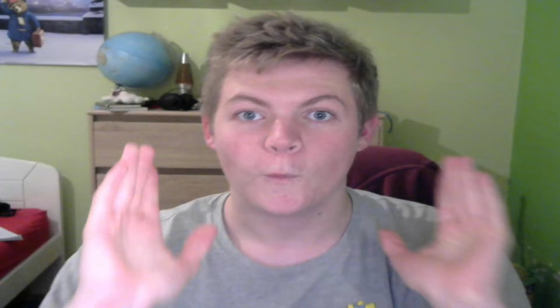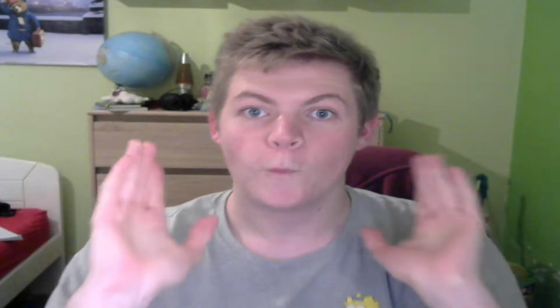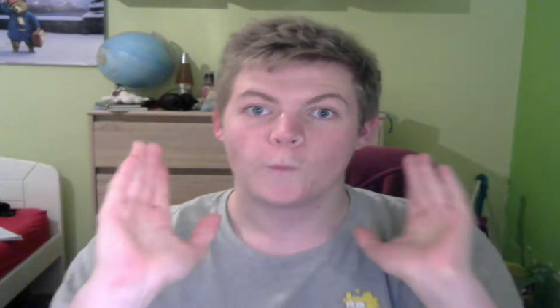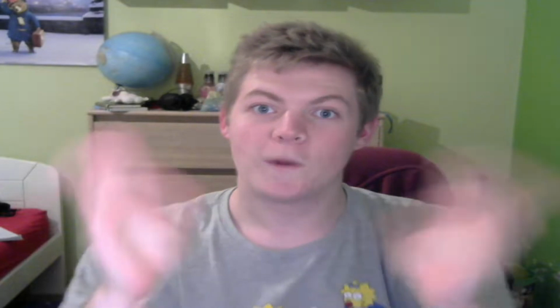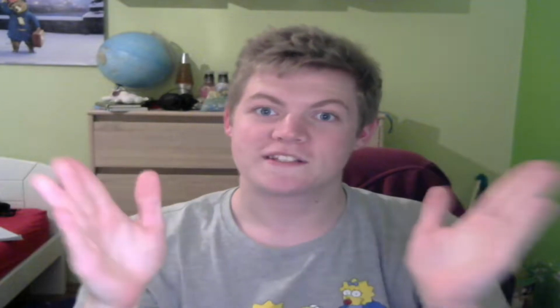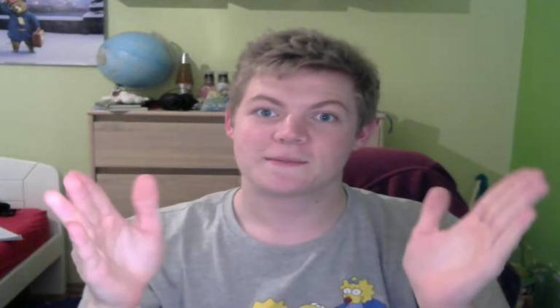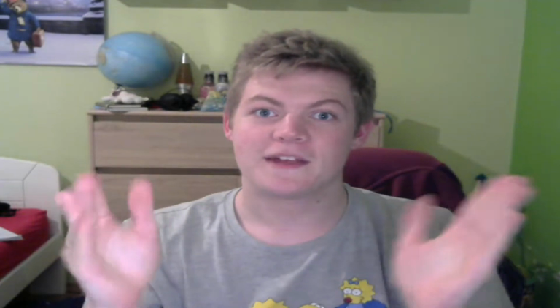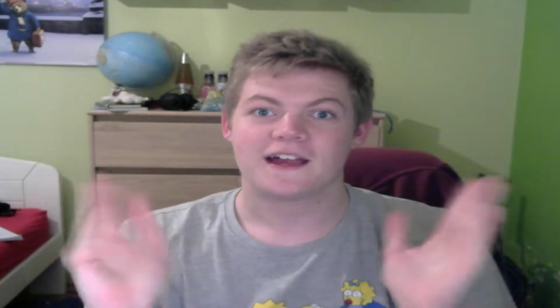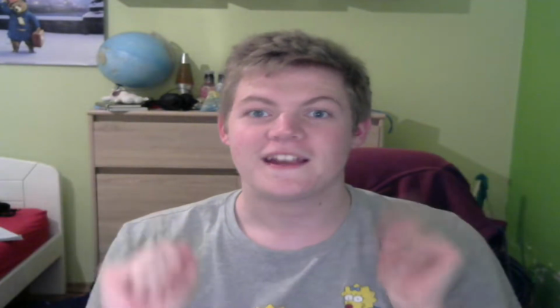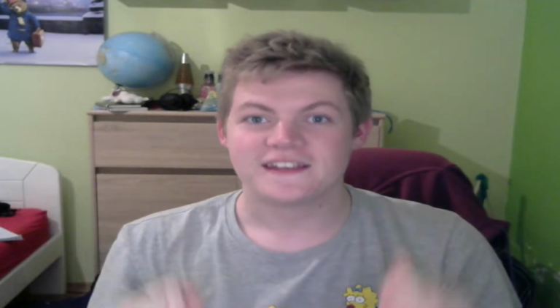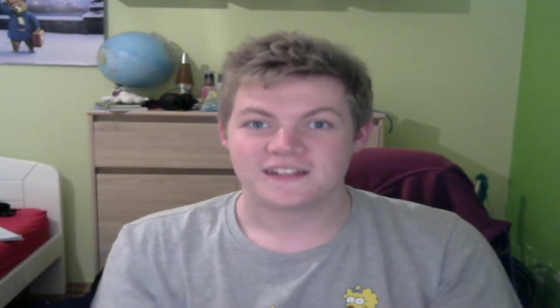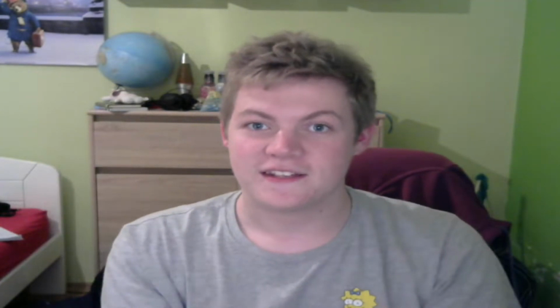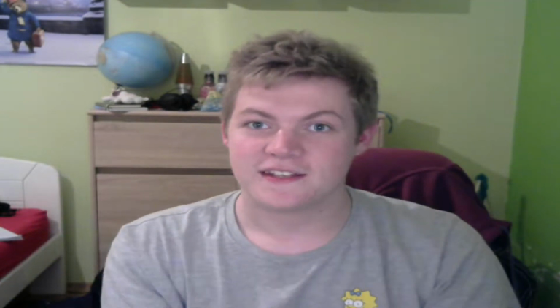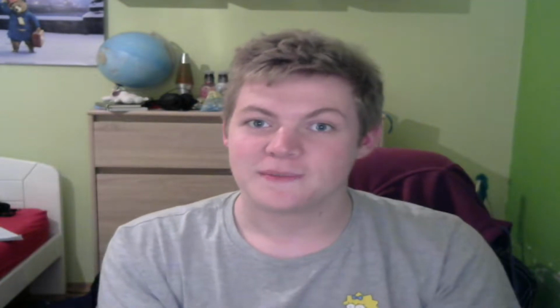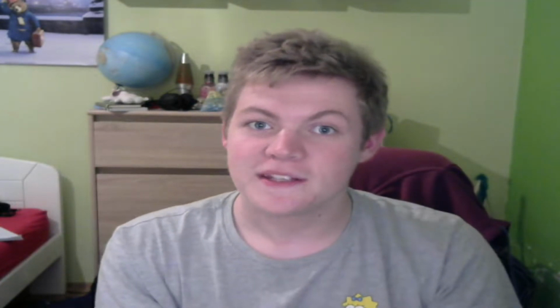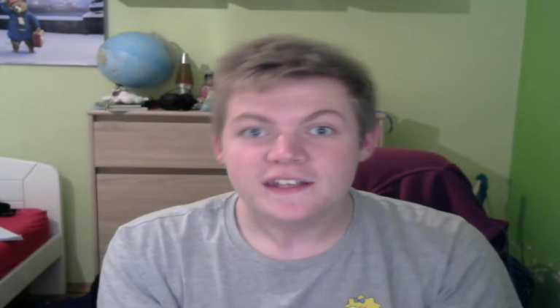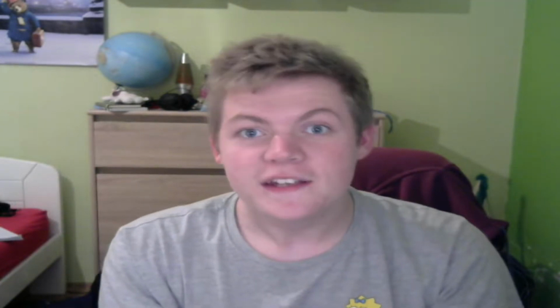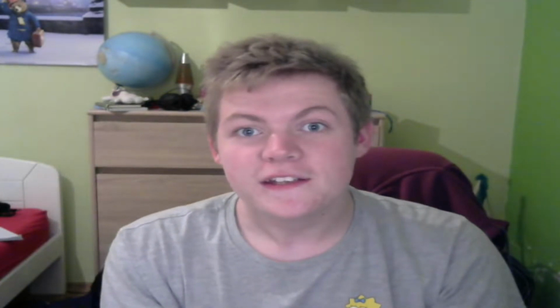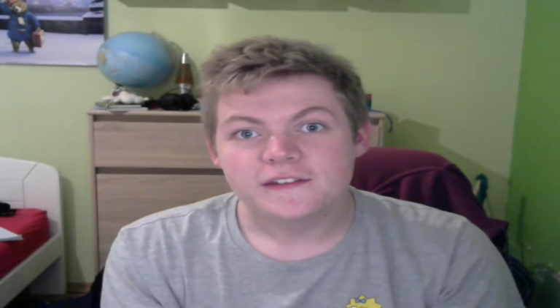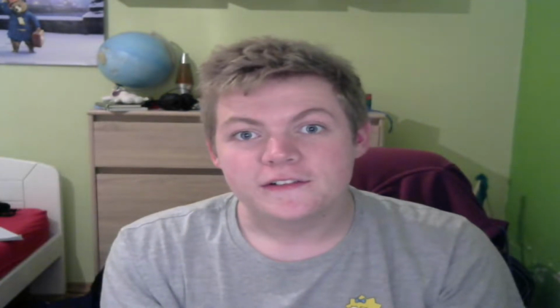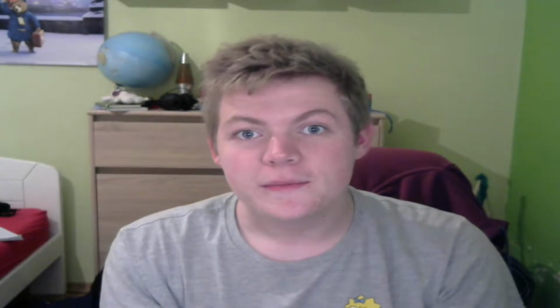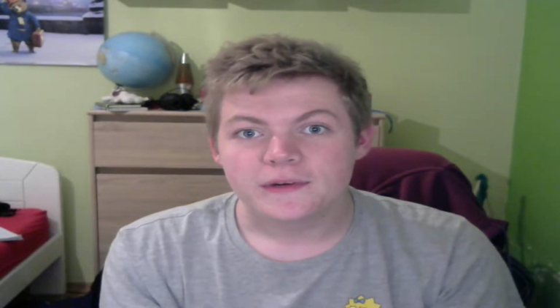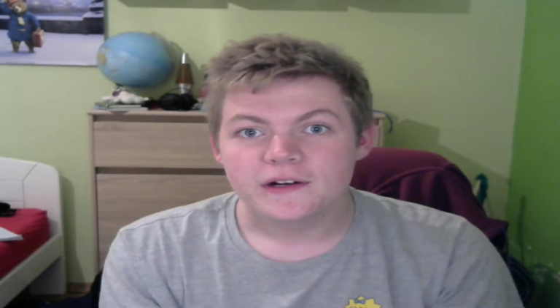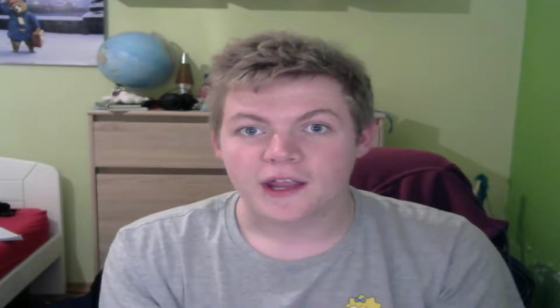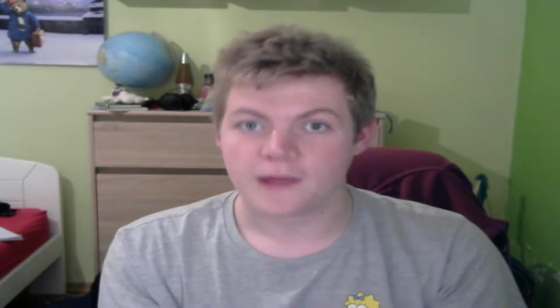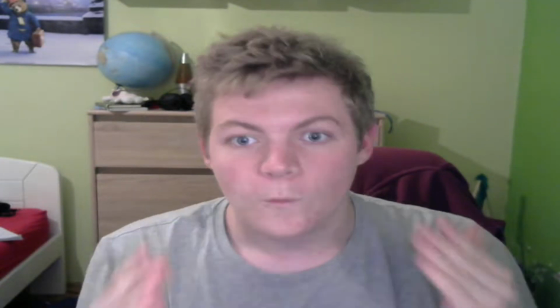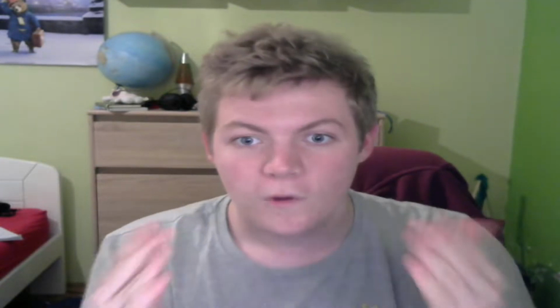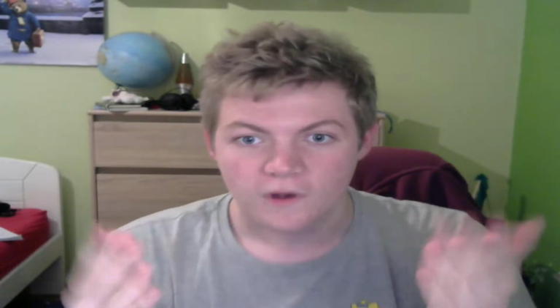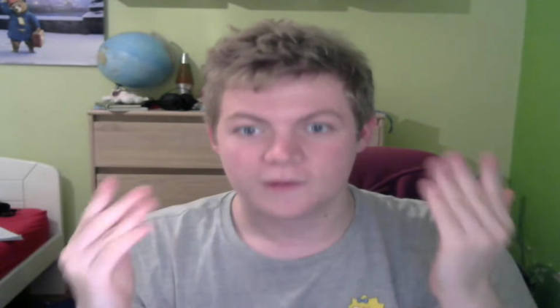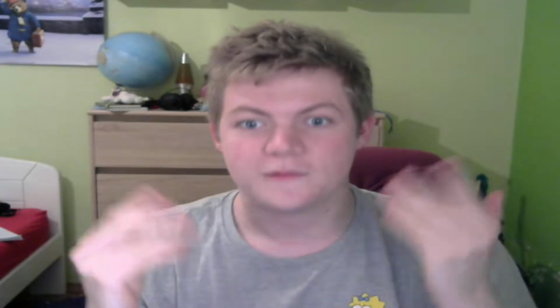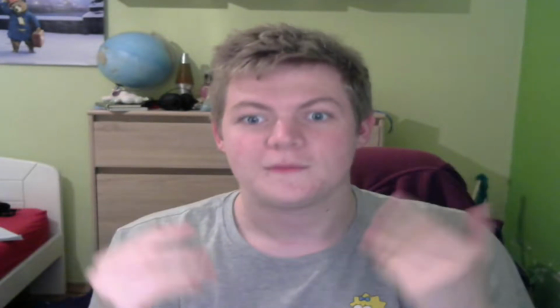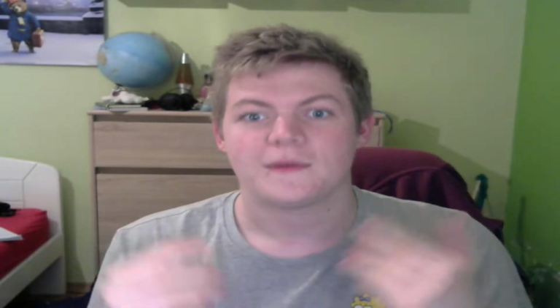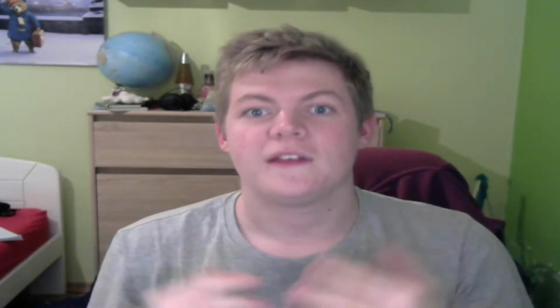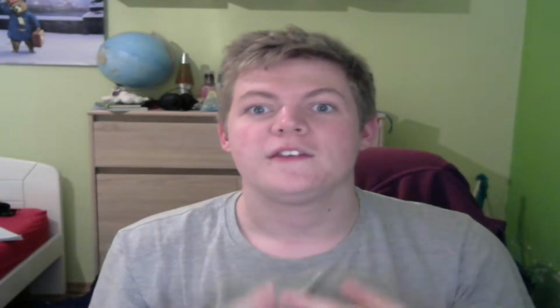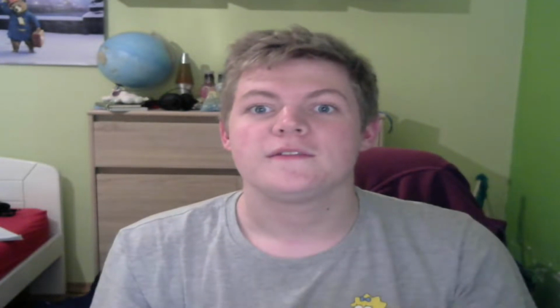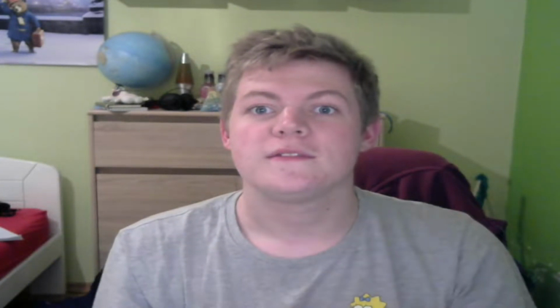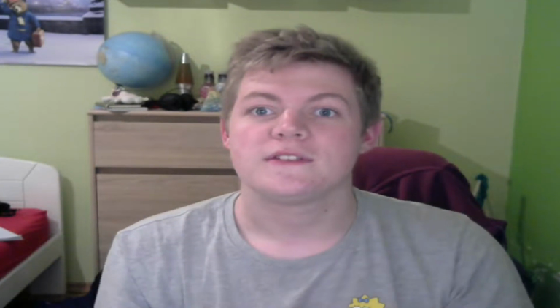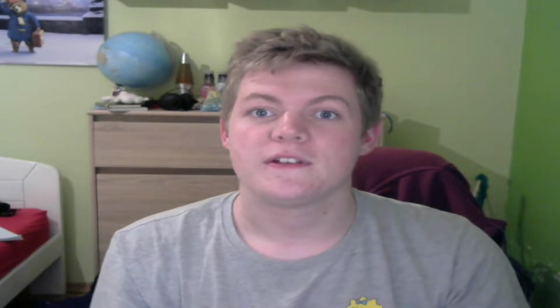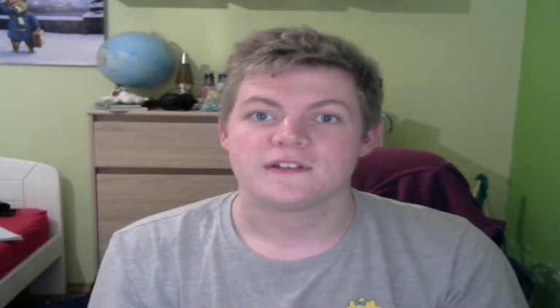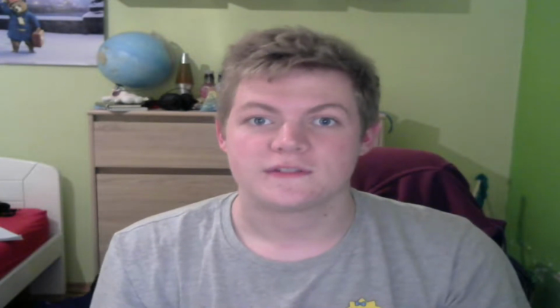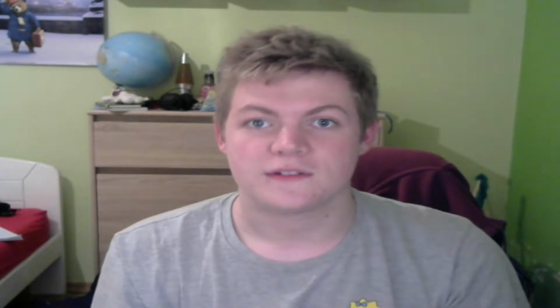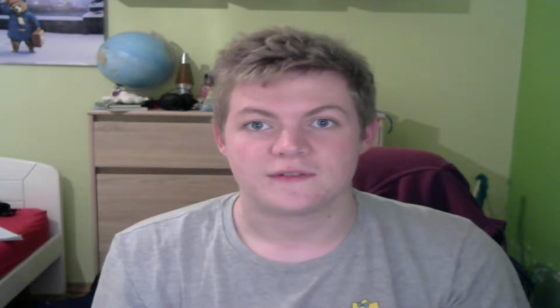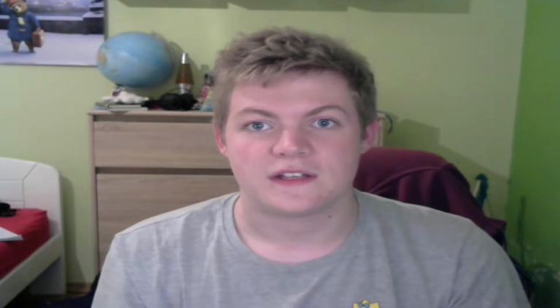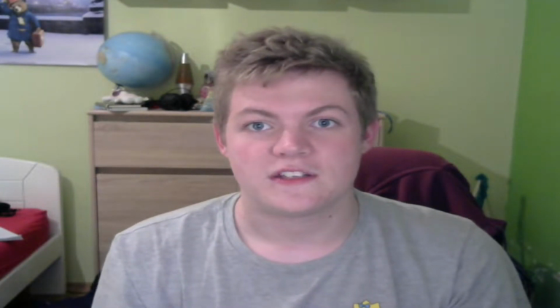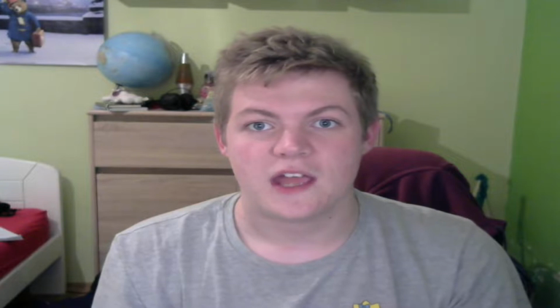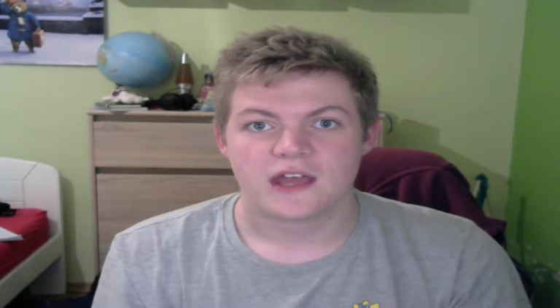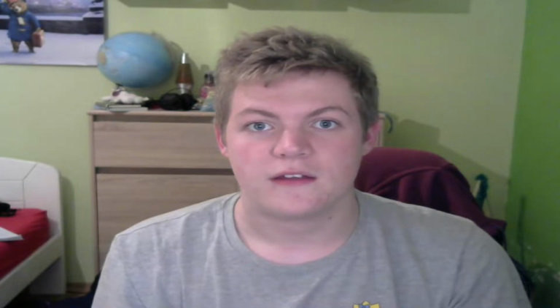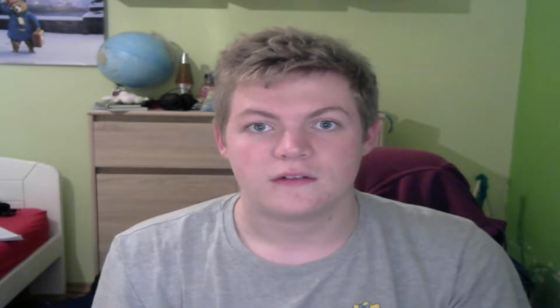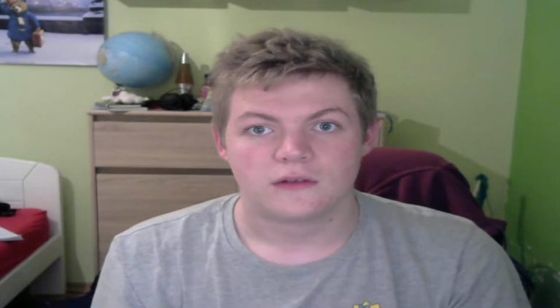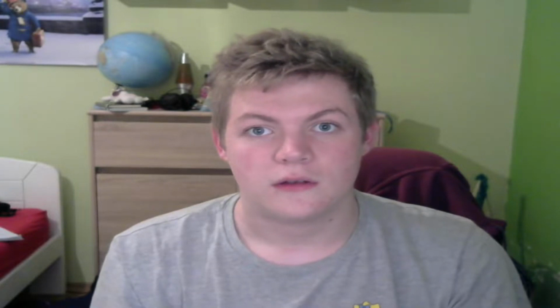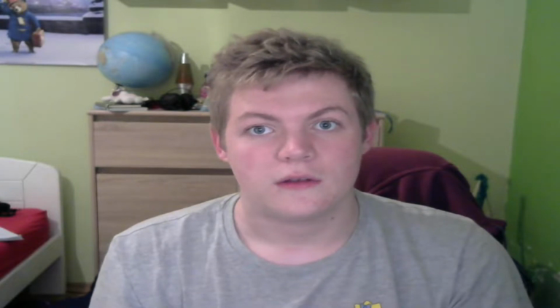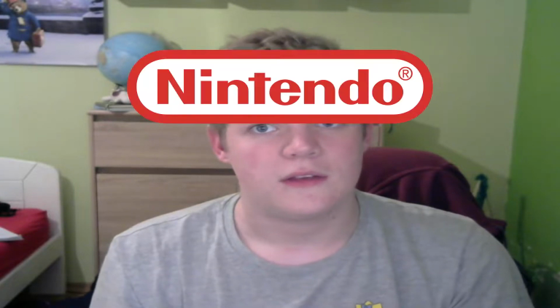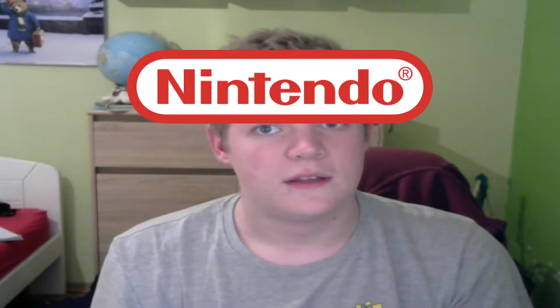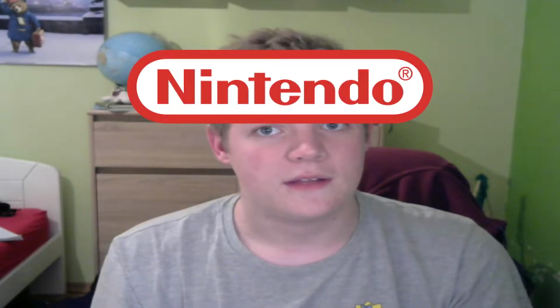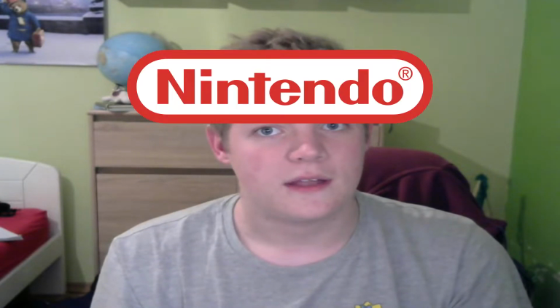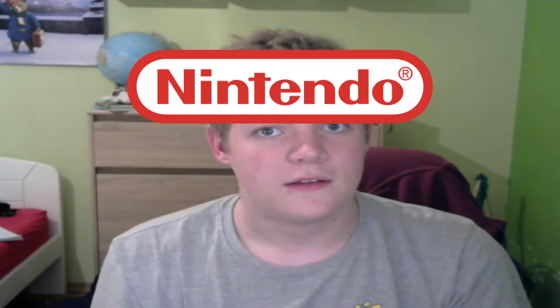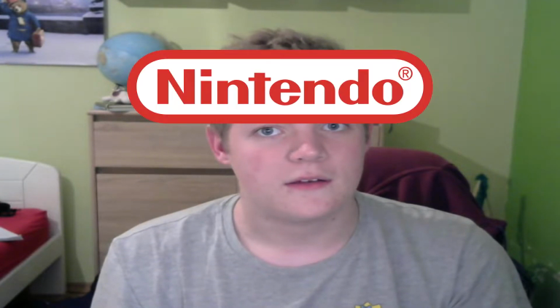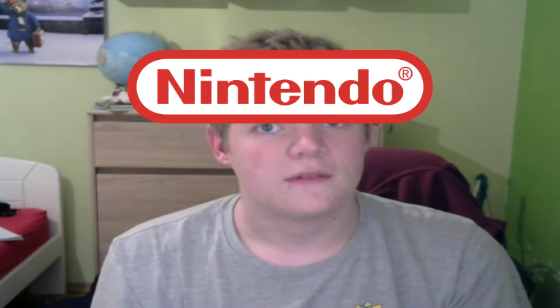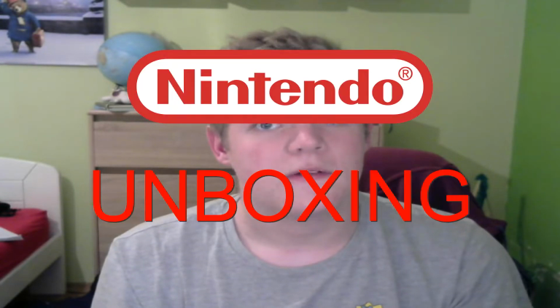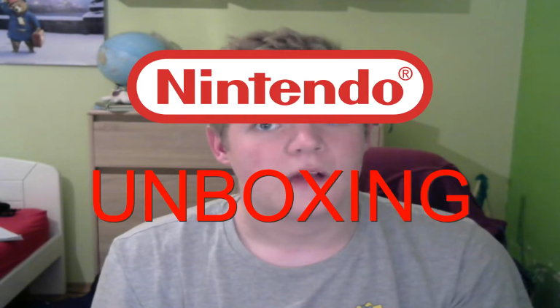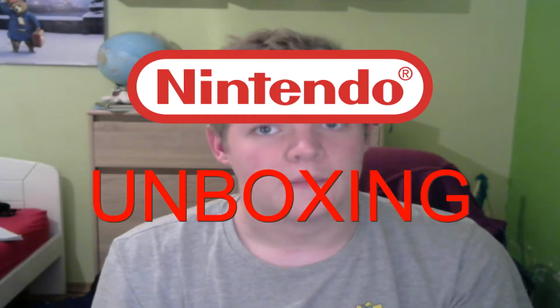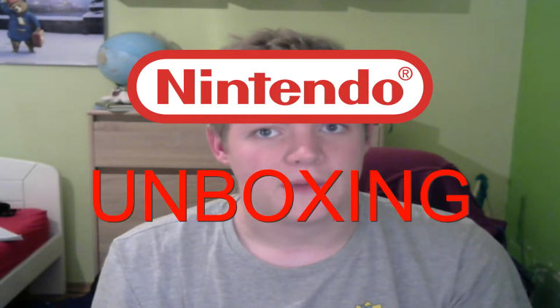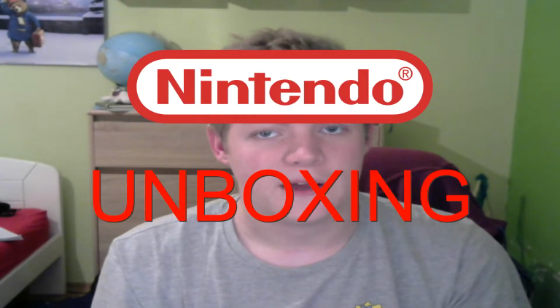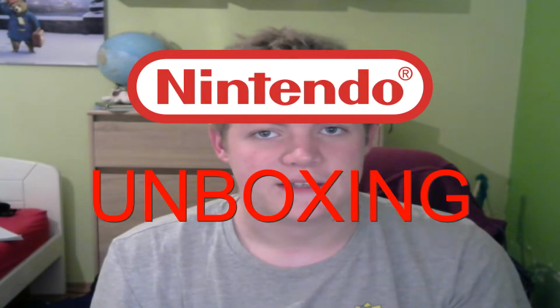What's up guys, this is Mattia, YouTuber, and welcome to my new series of the channel, Nintendo Unboxing.